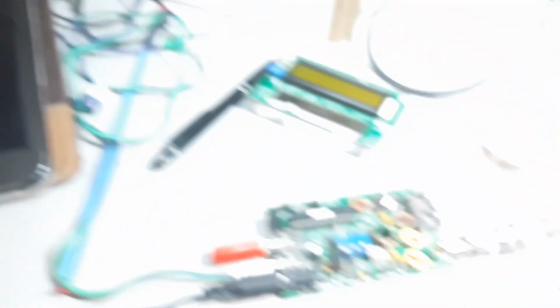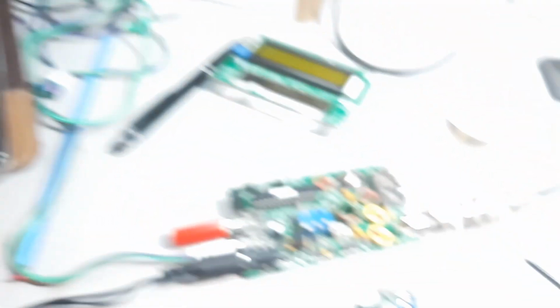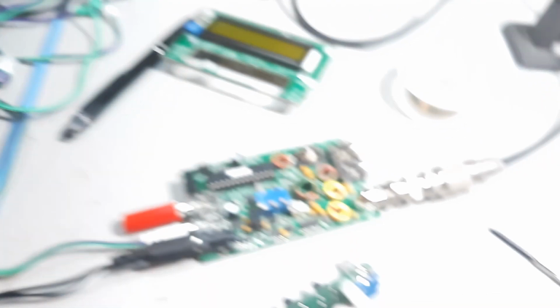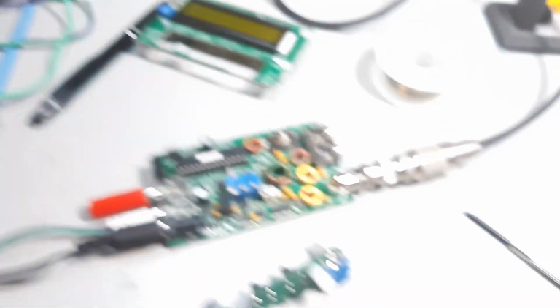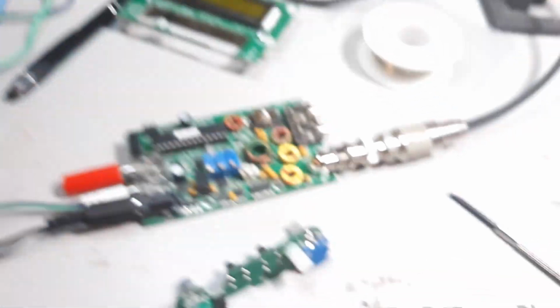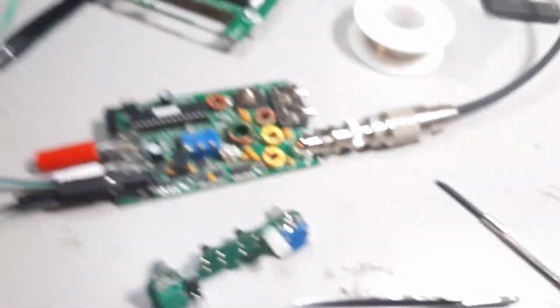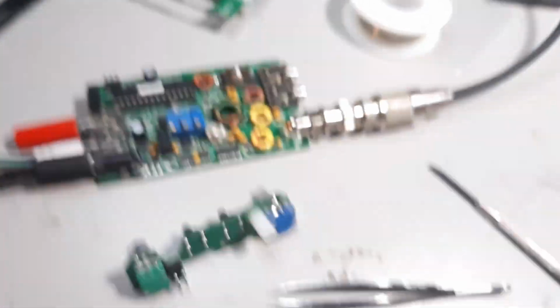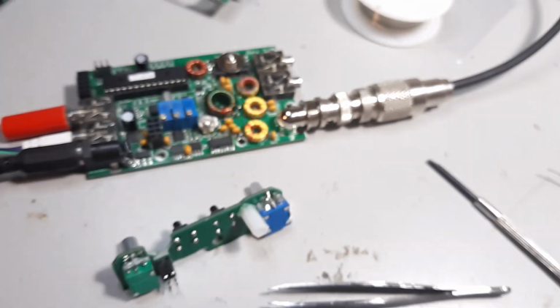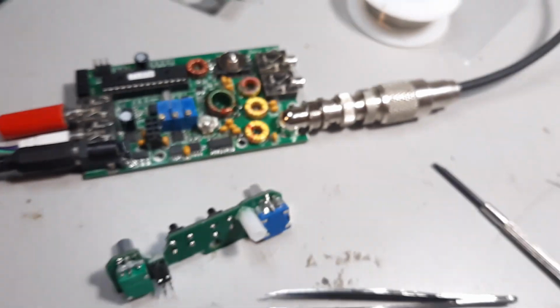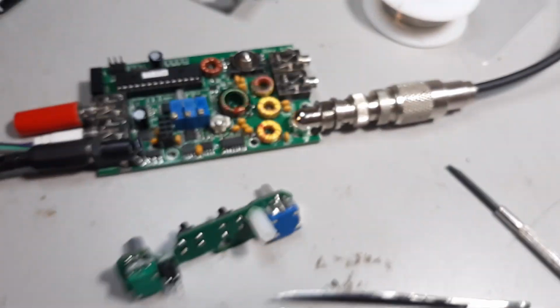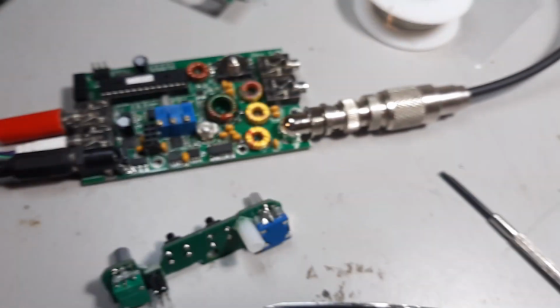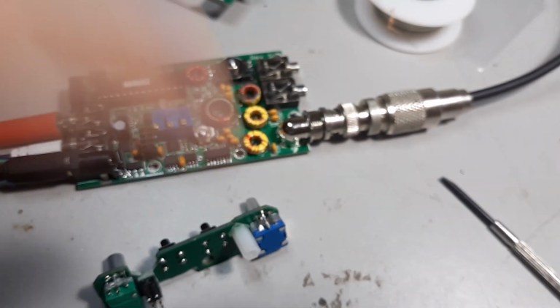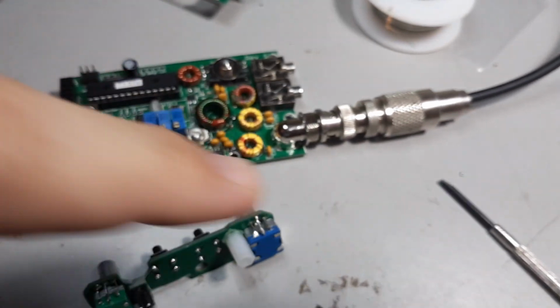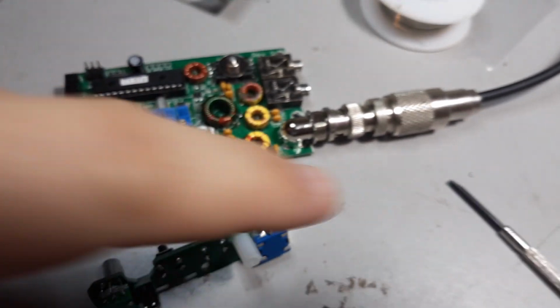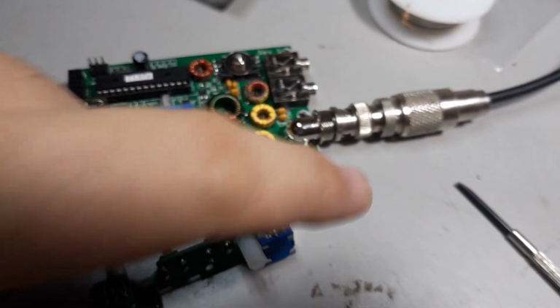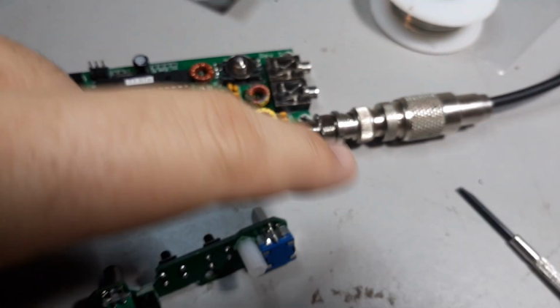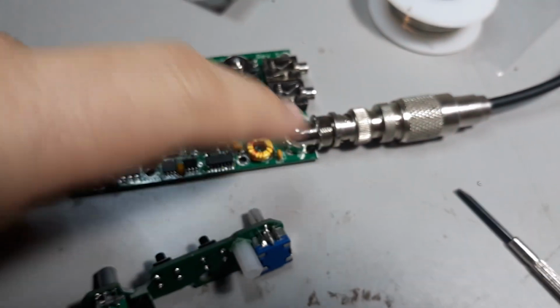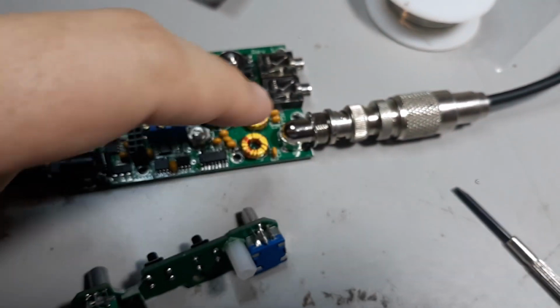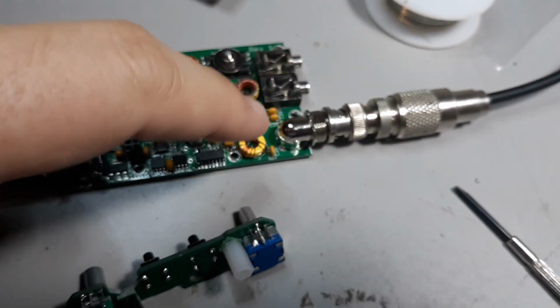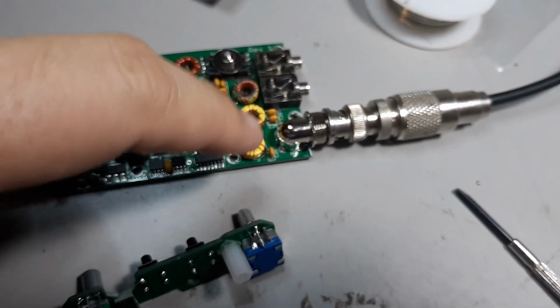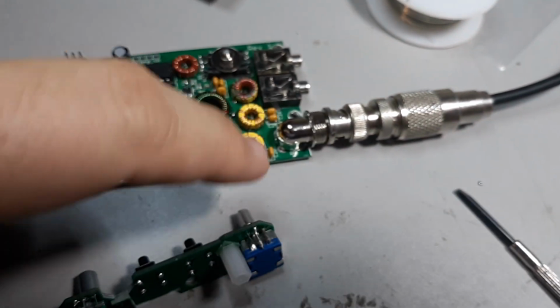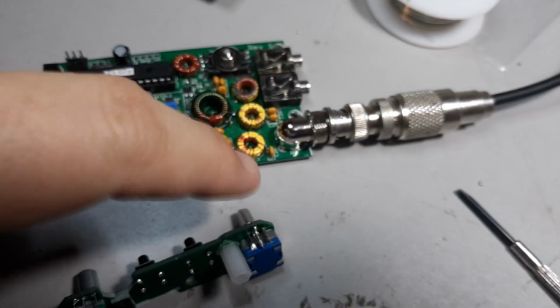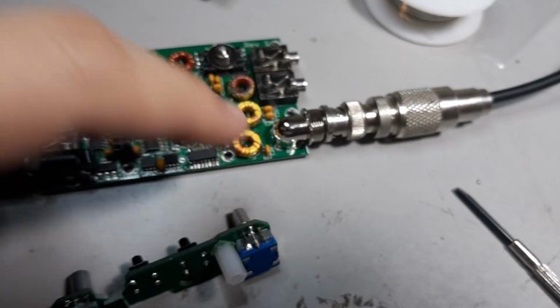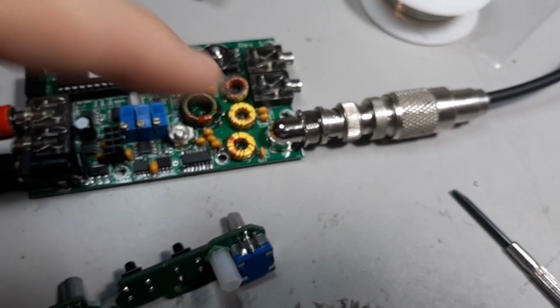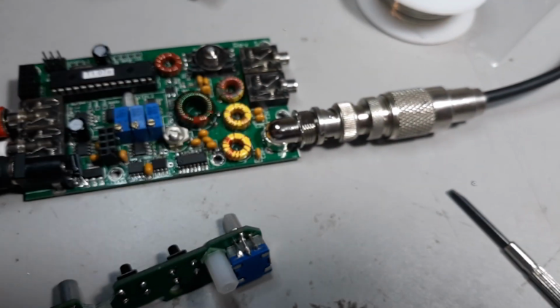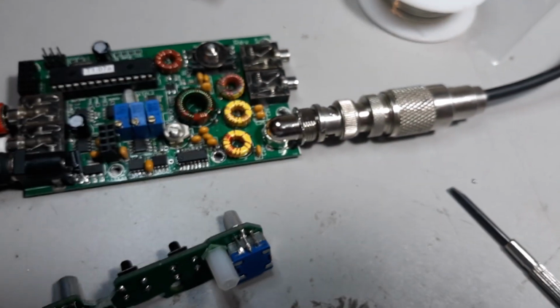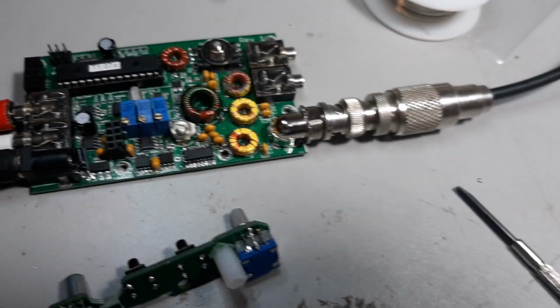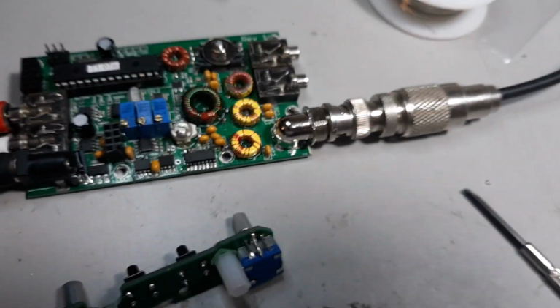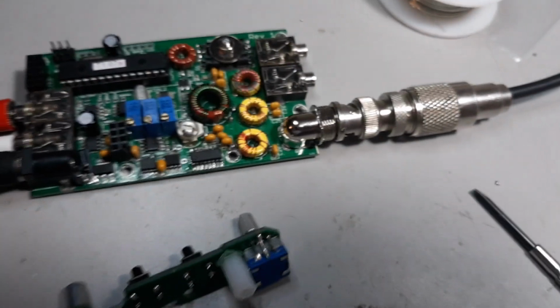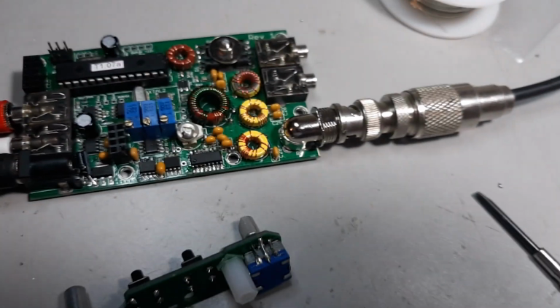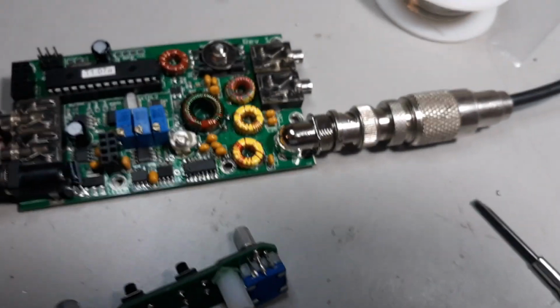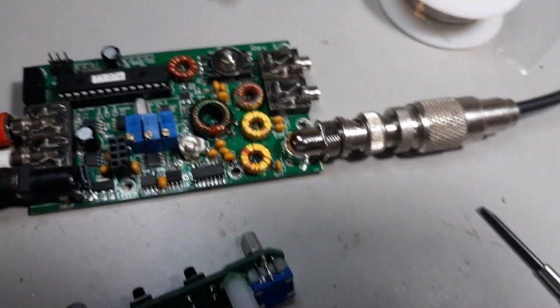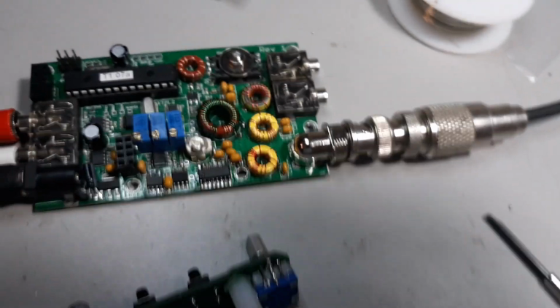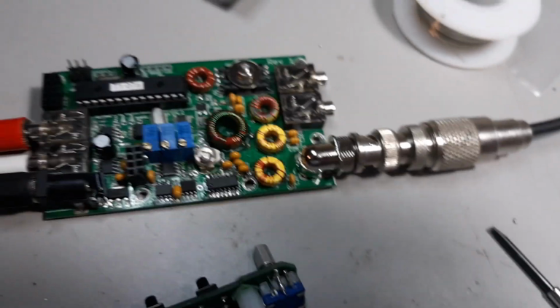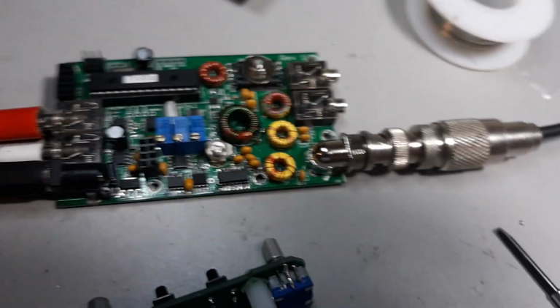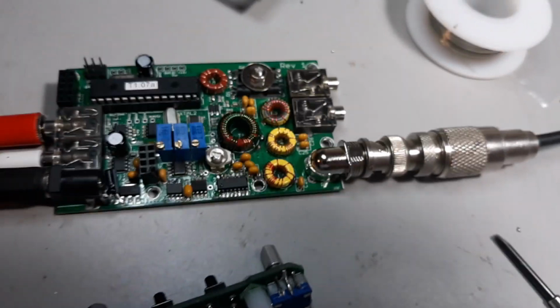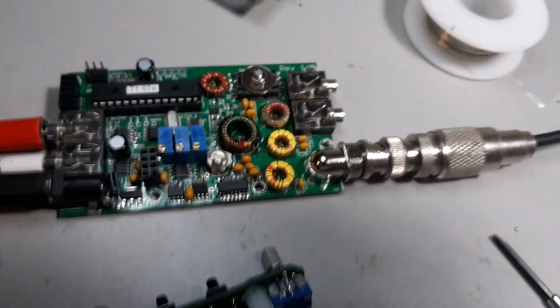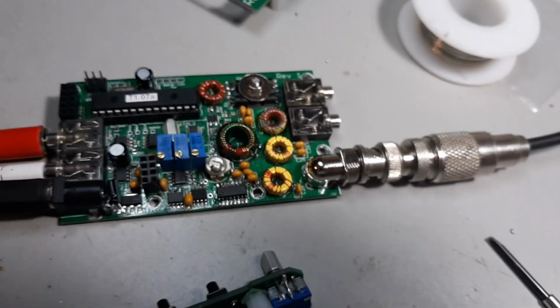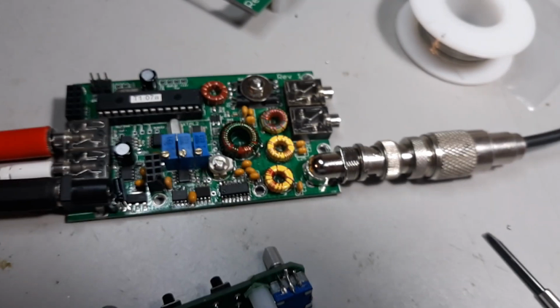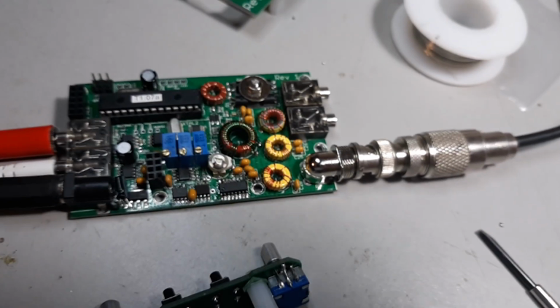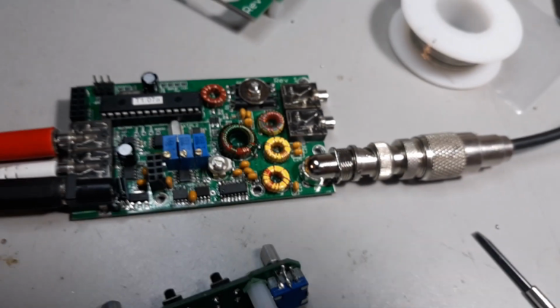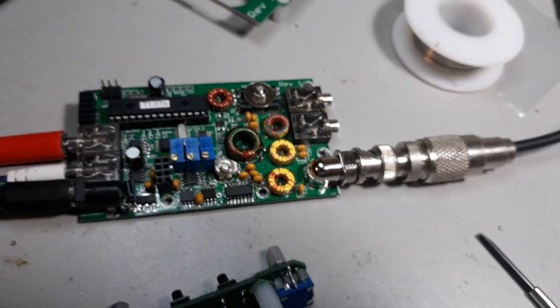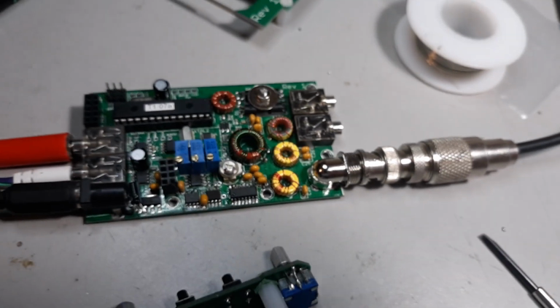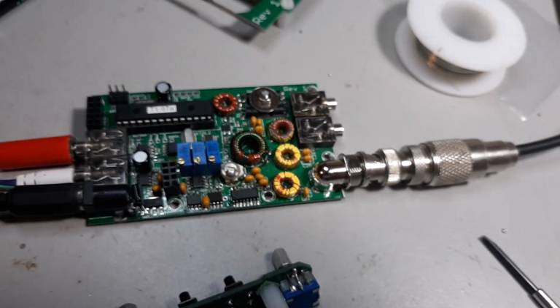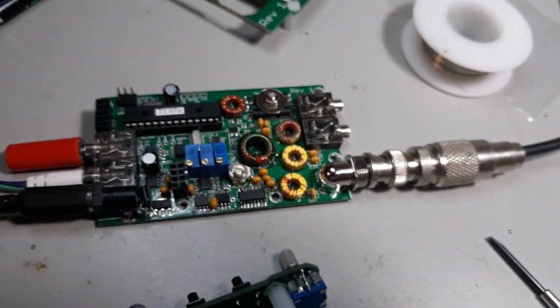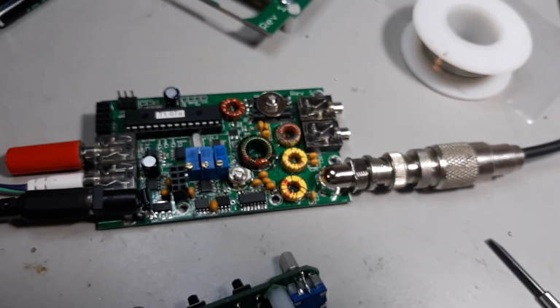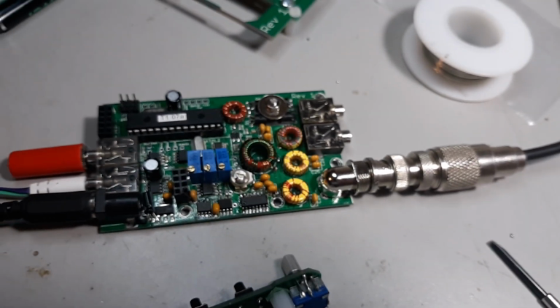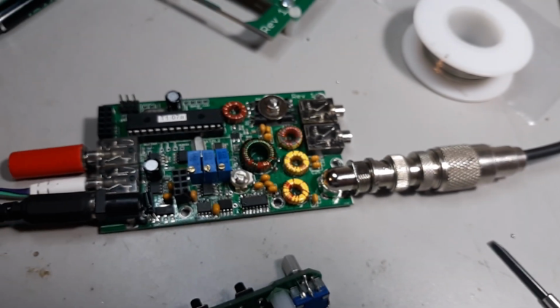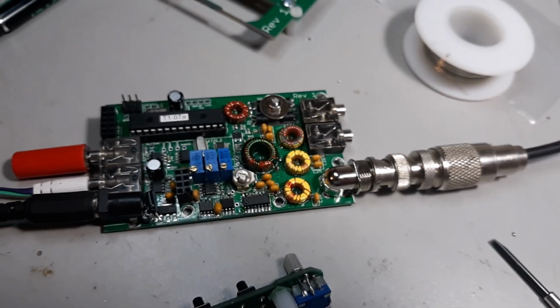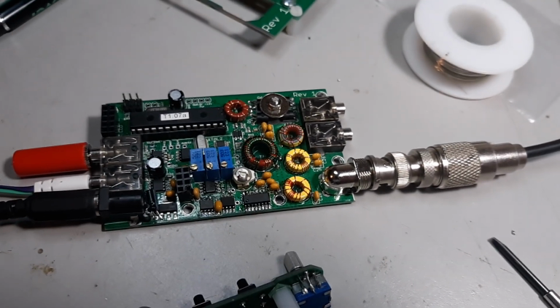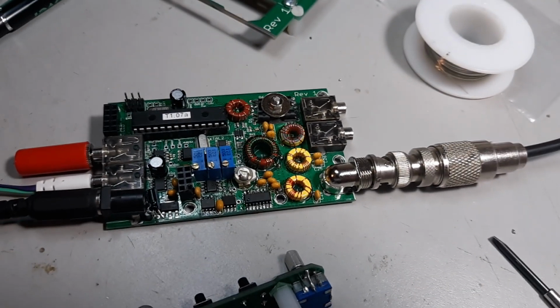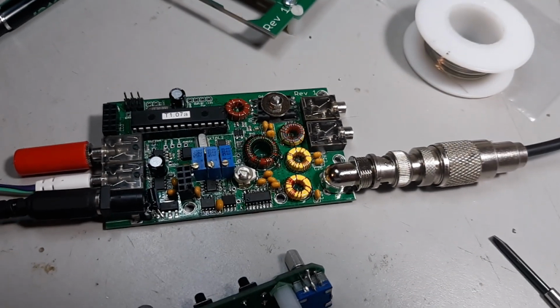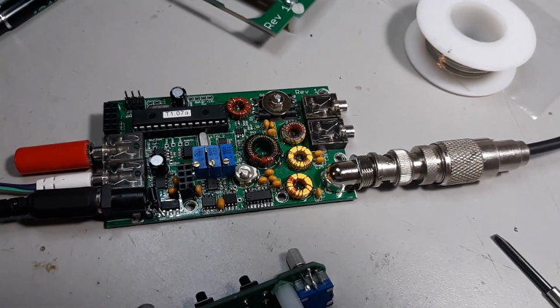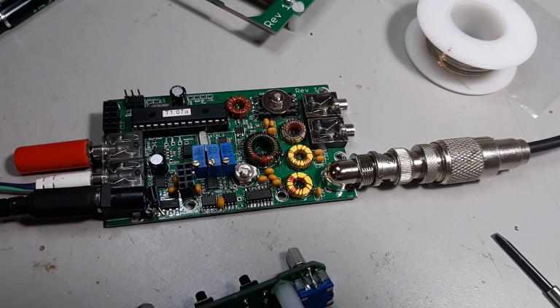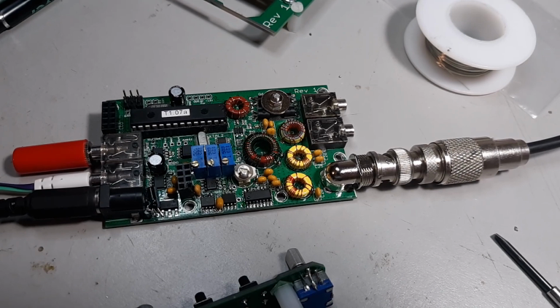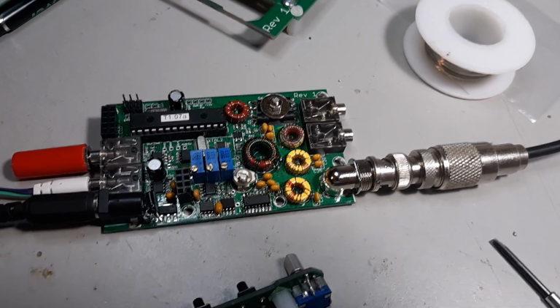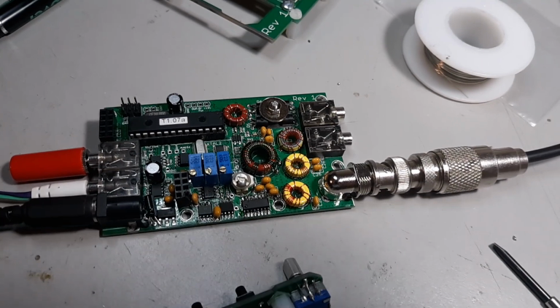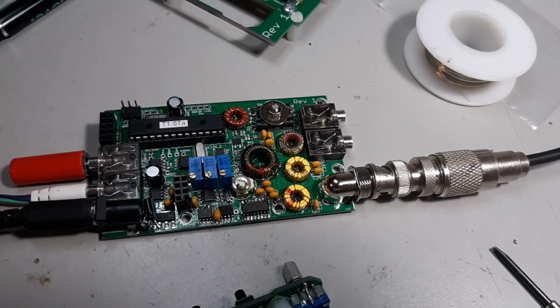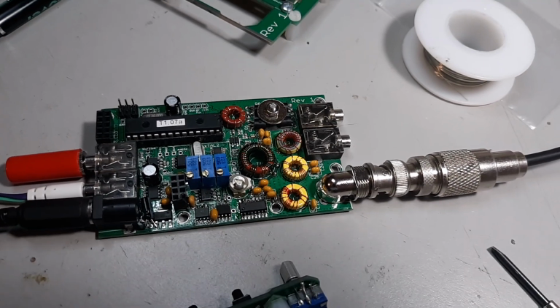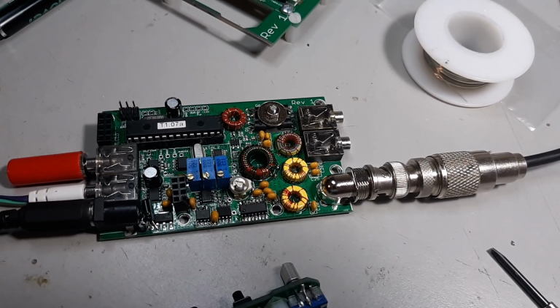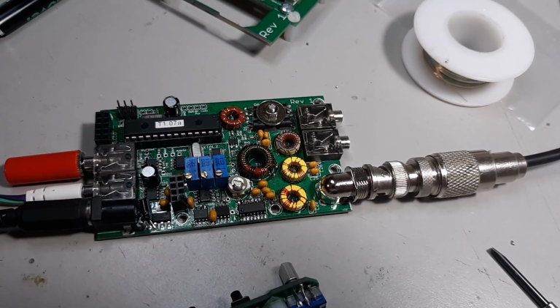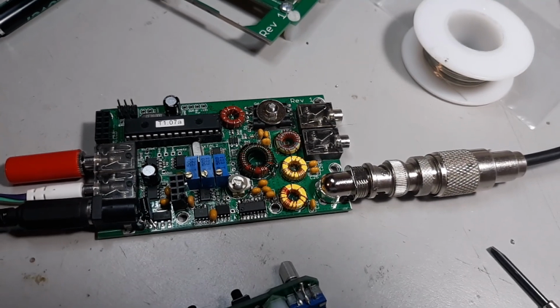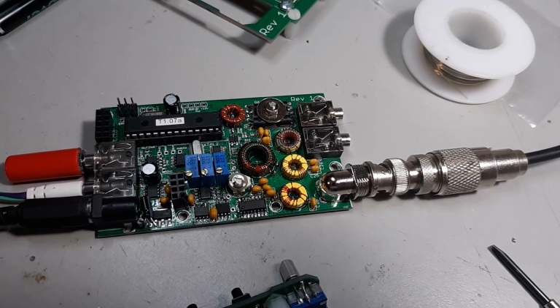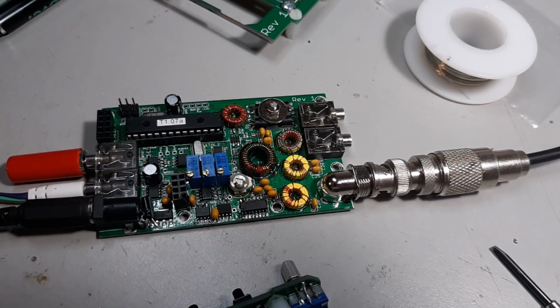Next is to get all these things locked in place, and I'll show you the technique that I use, if you can call it that.